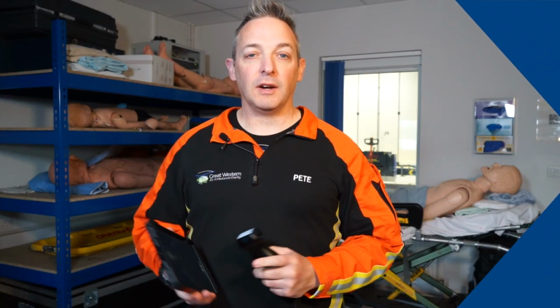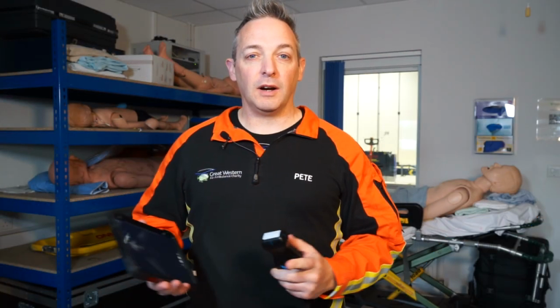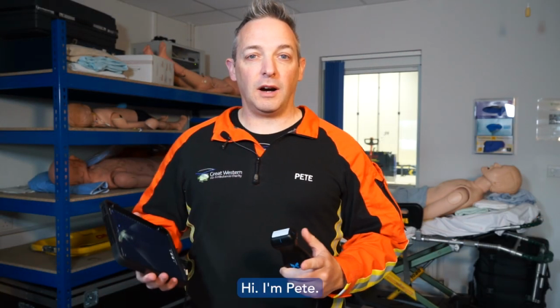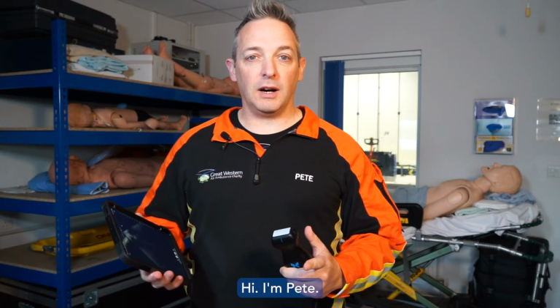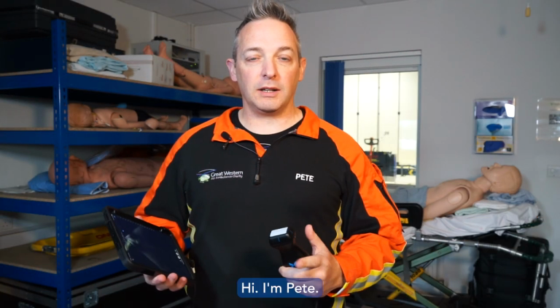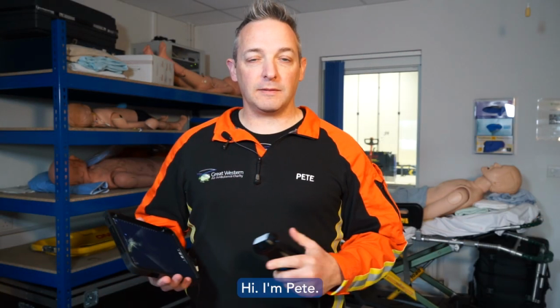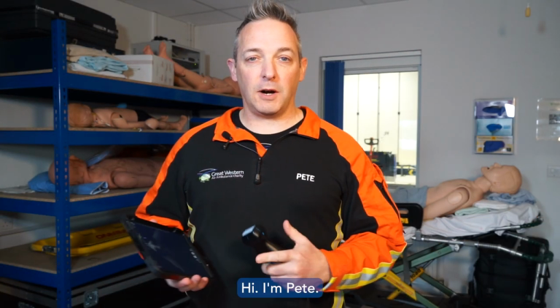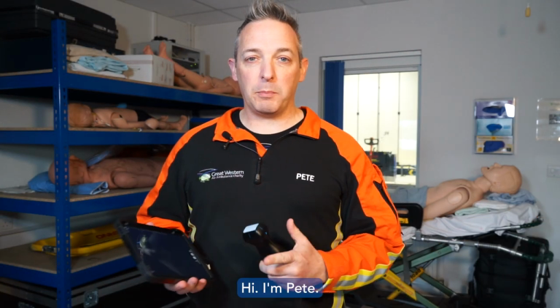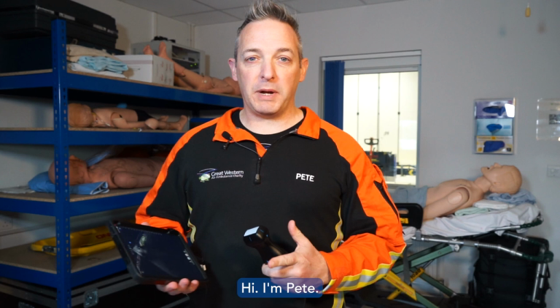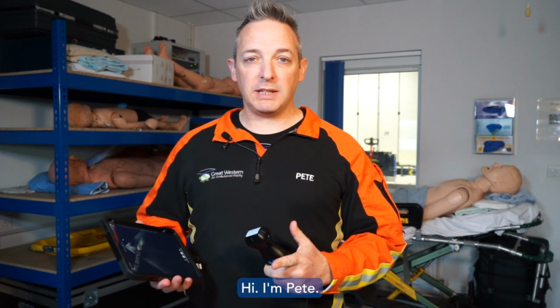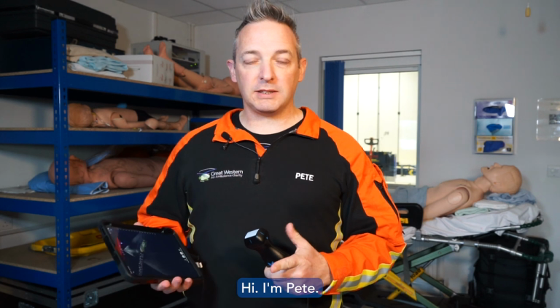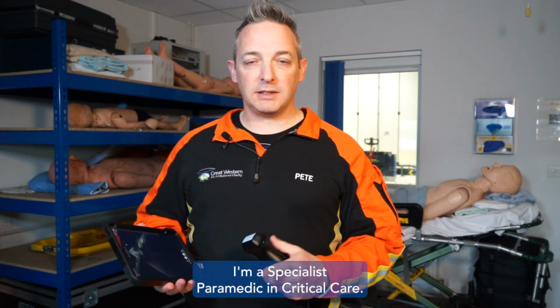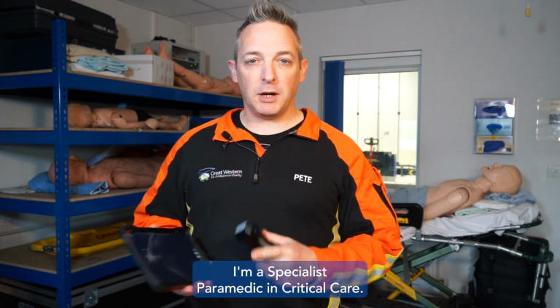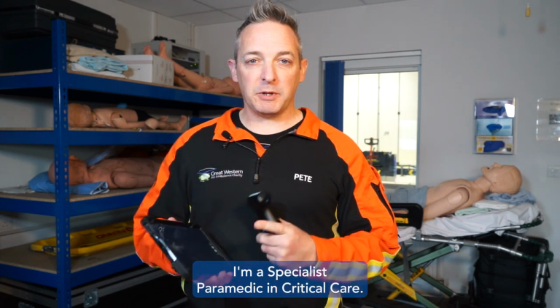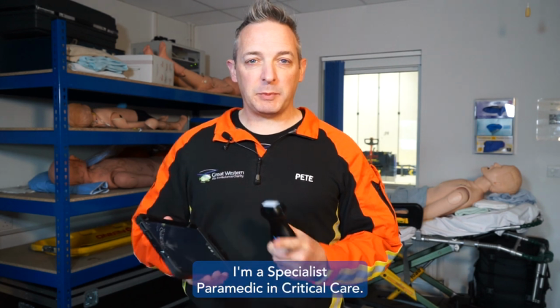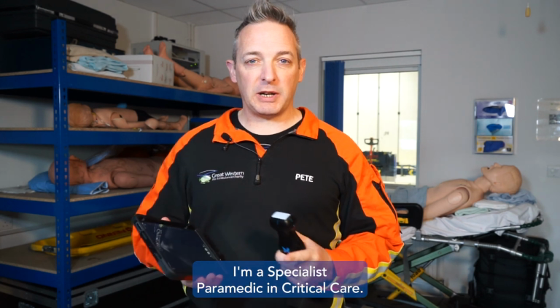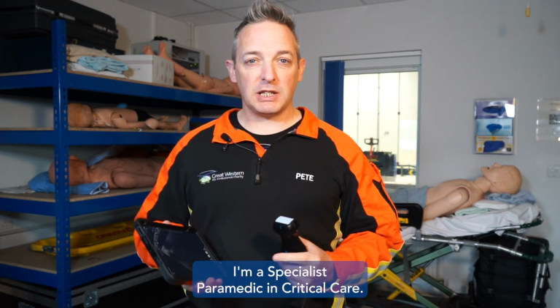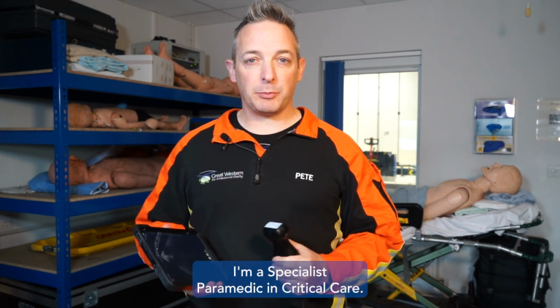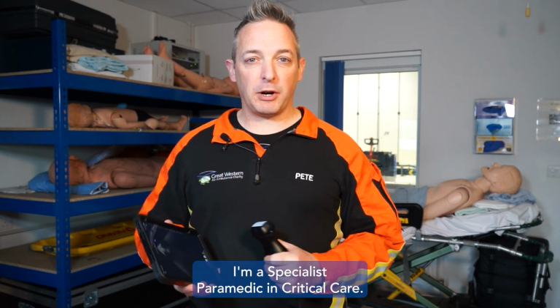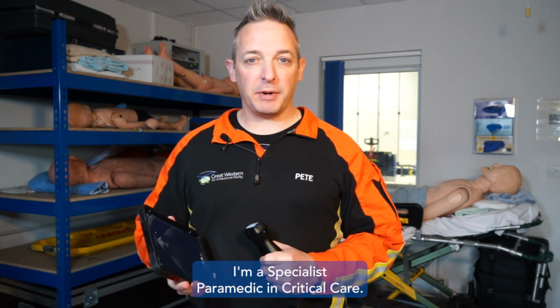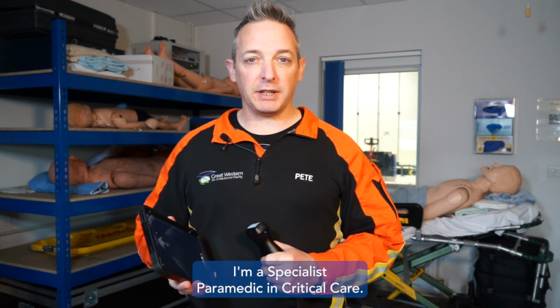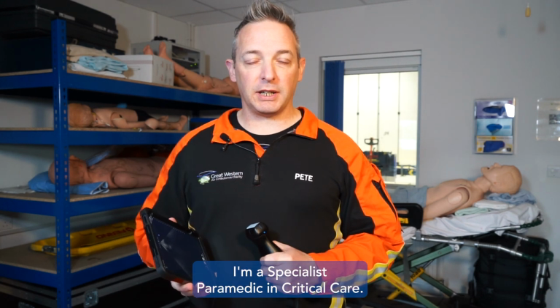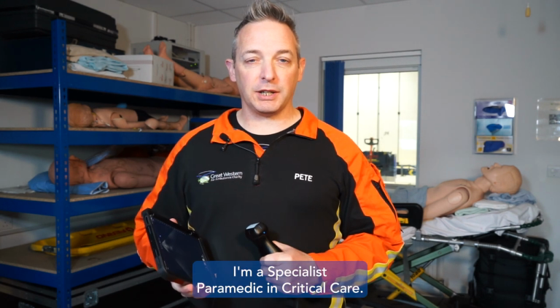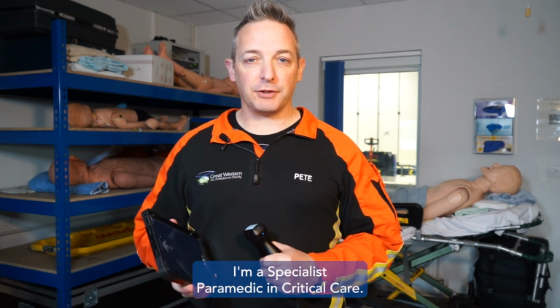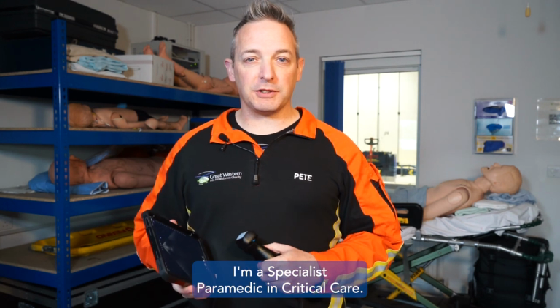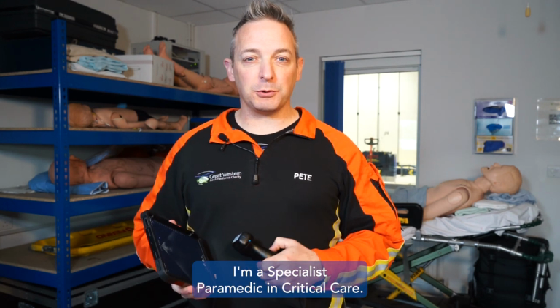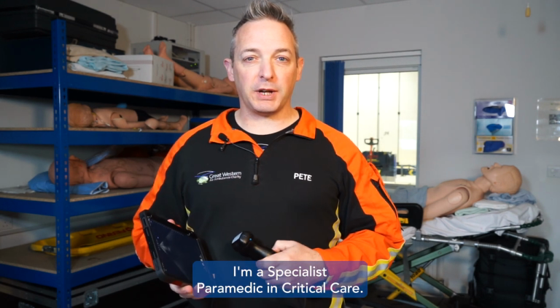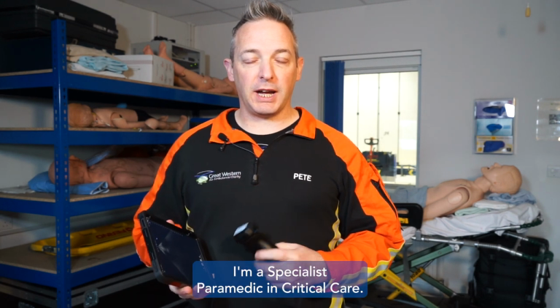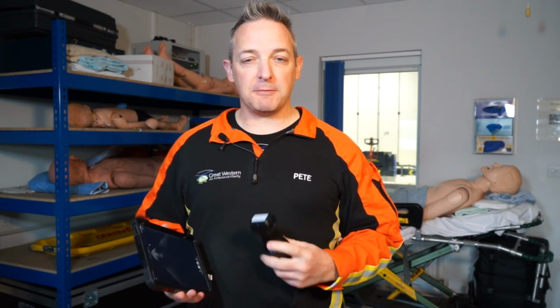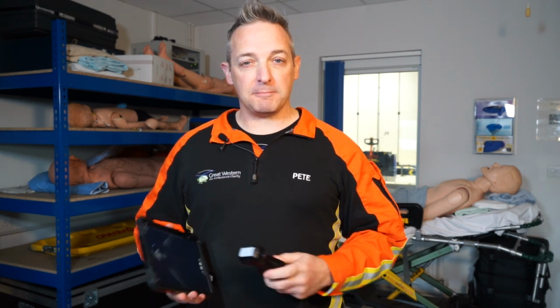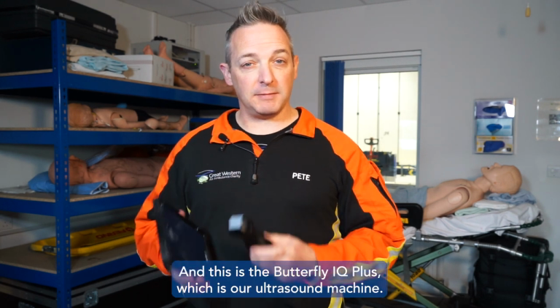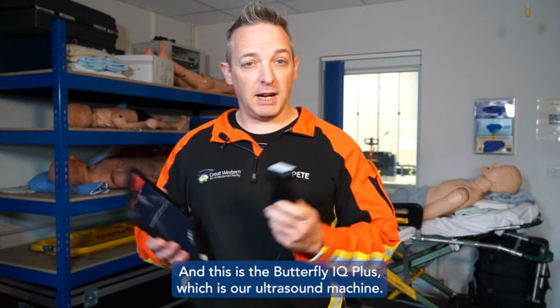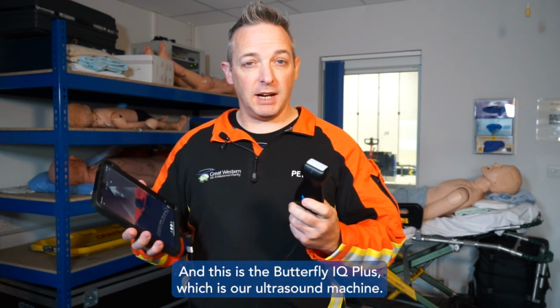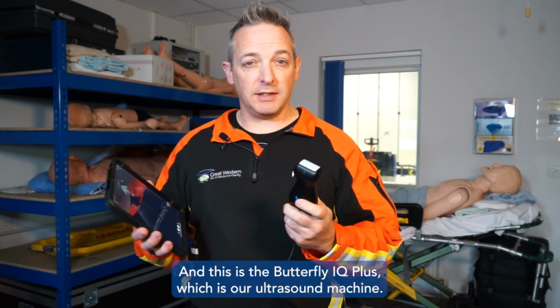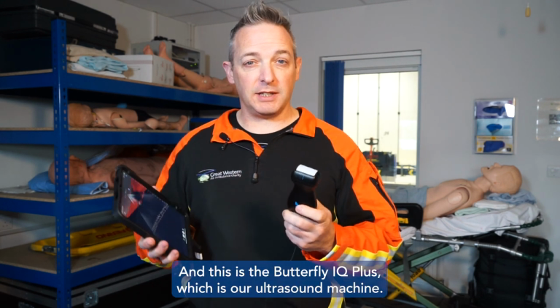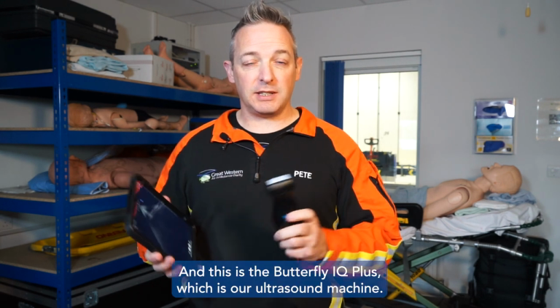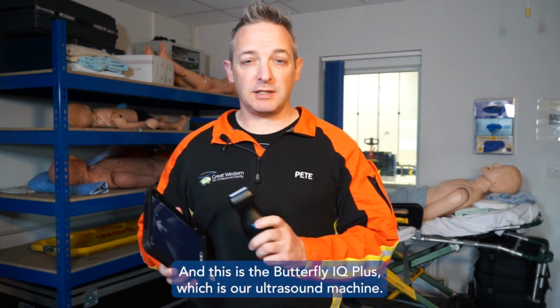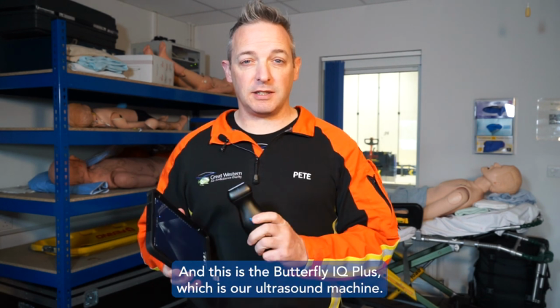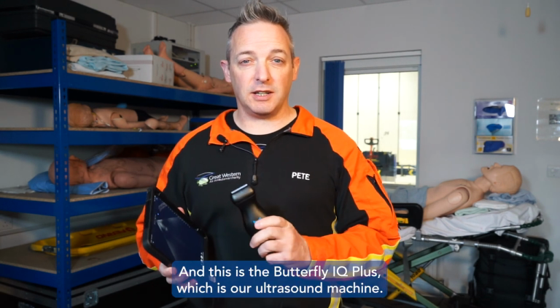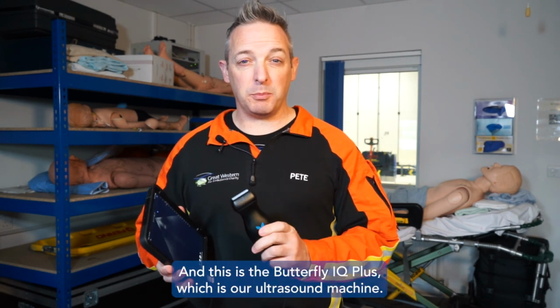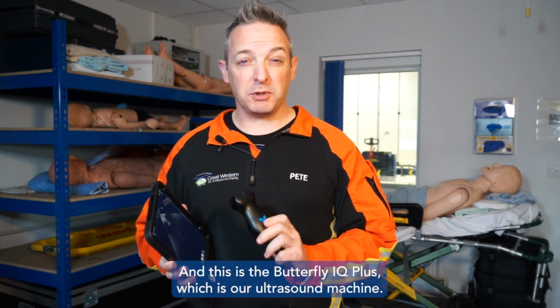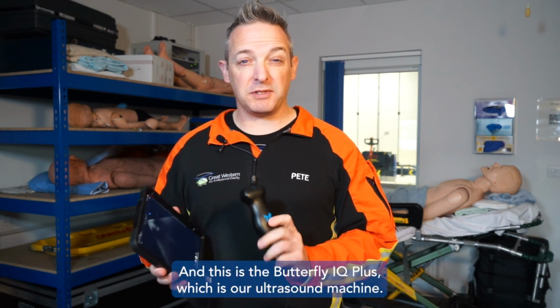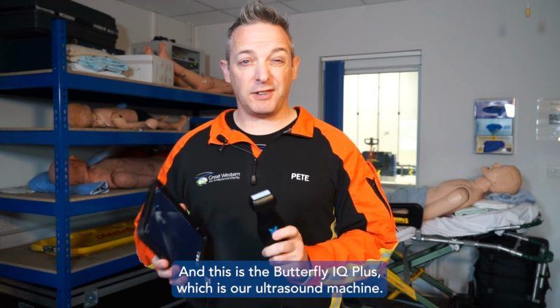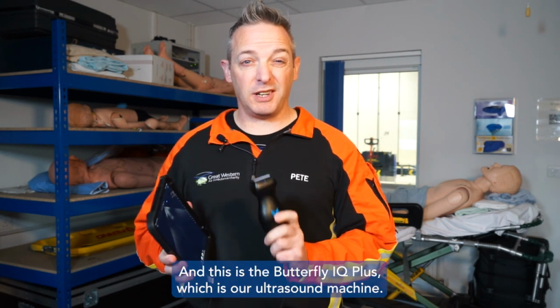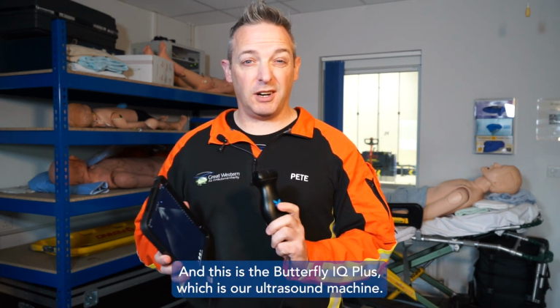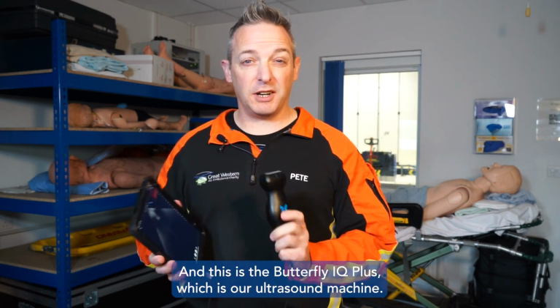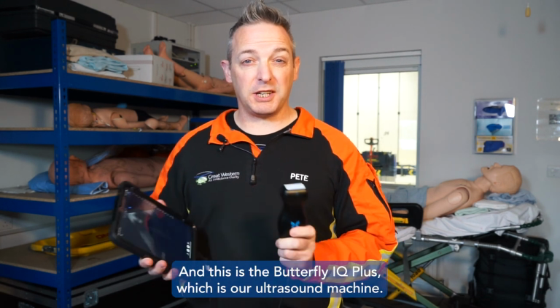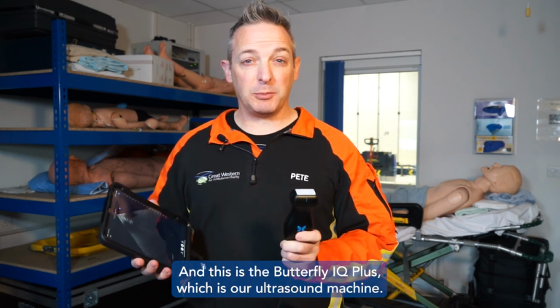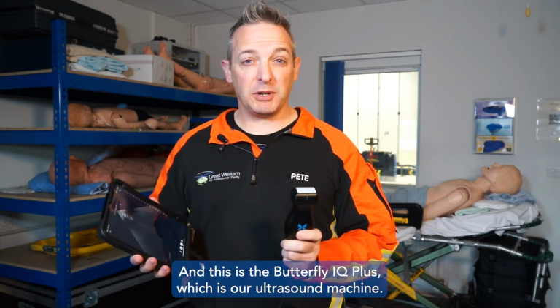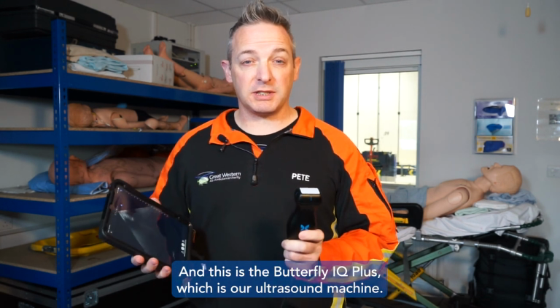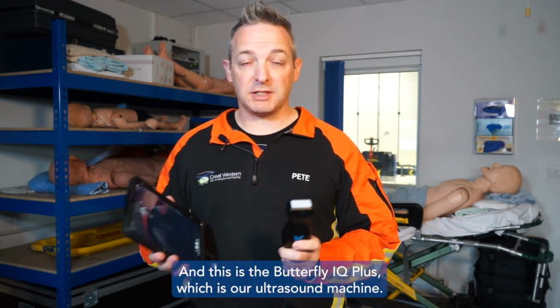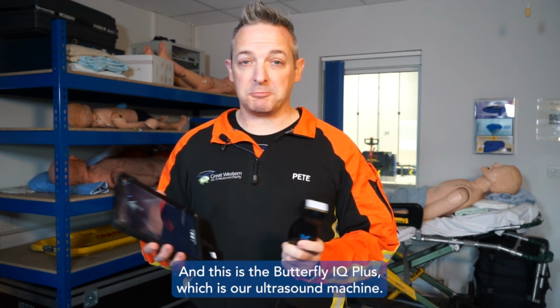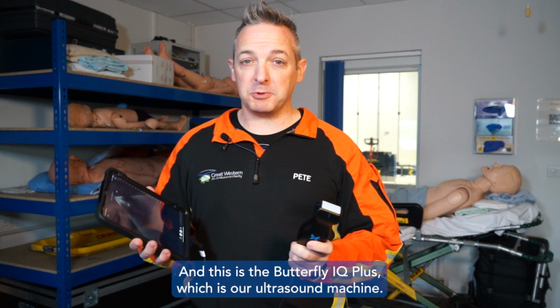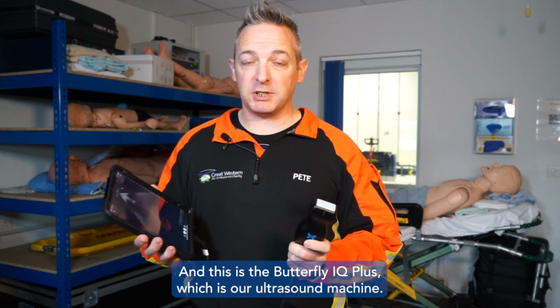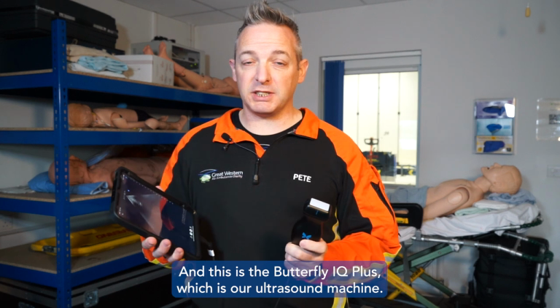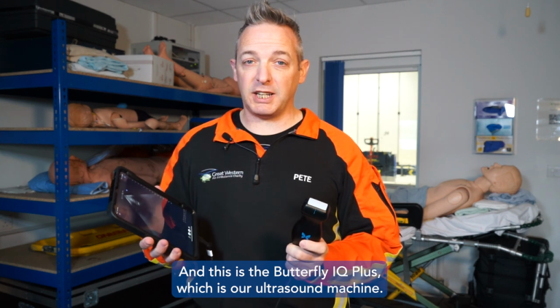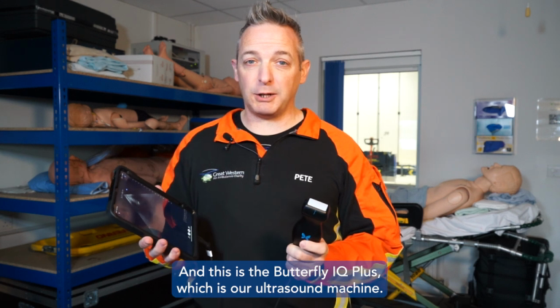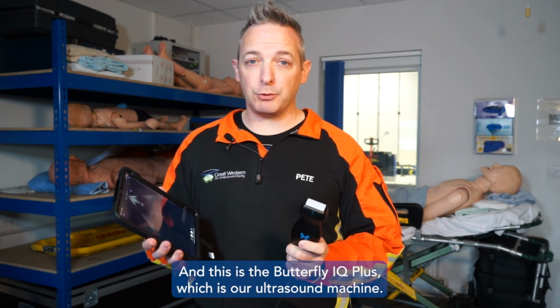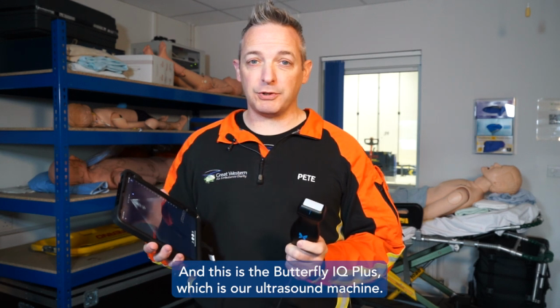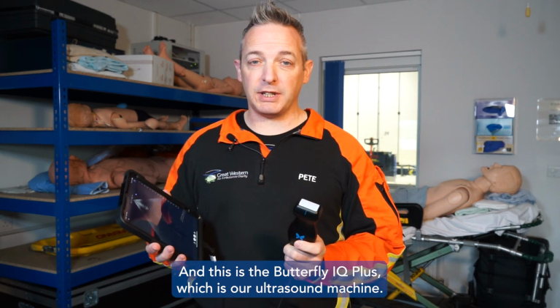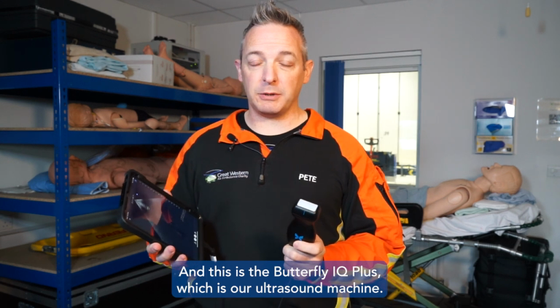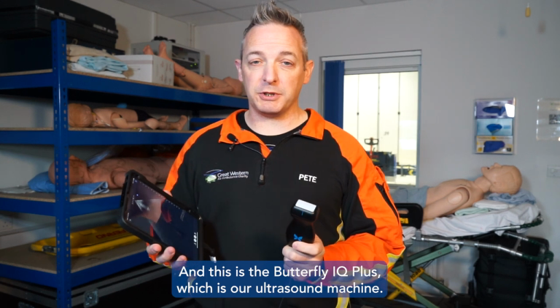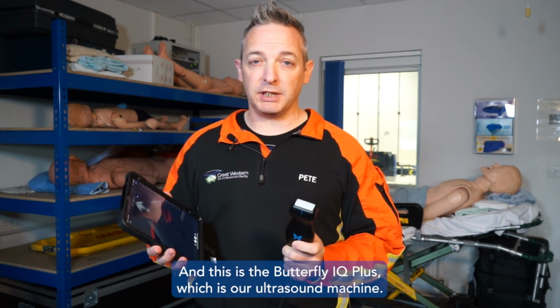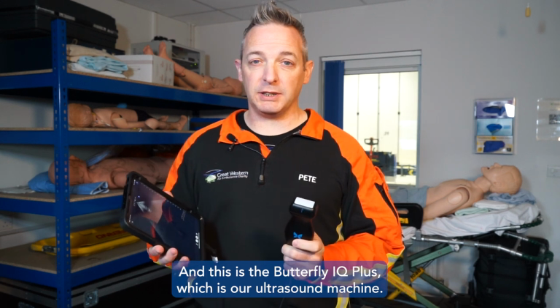Hi, I'm Pete. I'm a specialist paramedic in critical care and this is the Butterfly IQ Plus, which is our ultrasound machine.